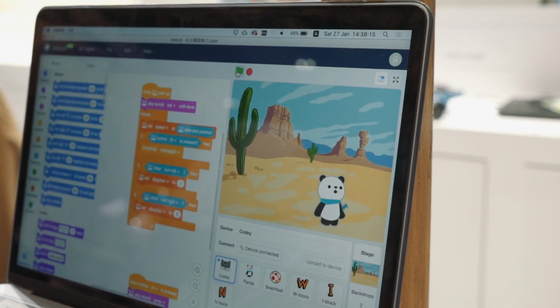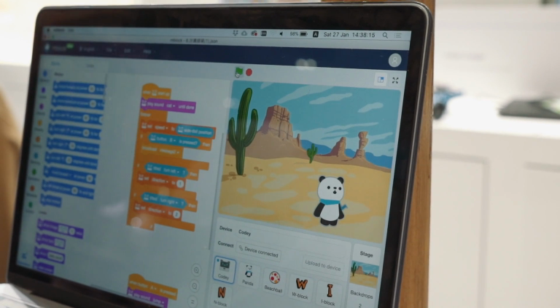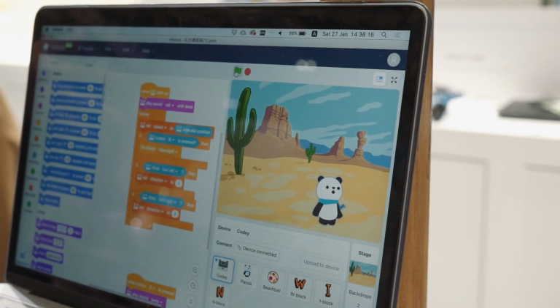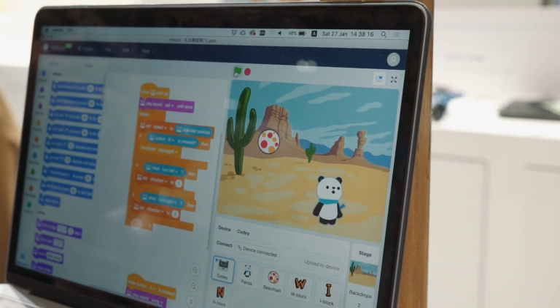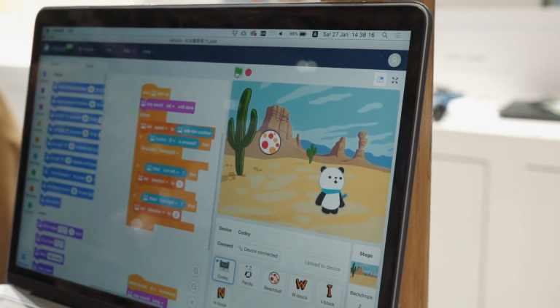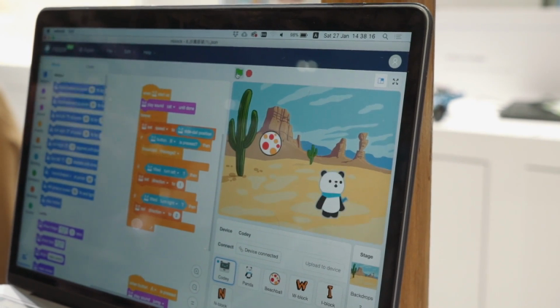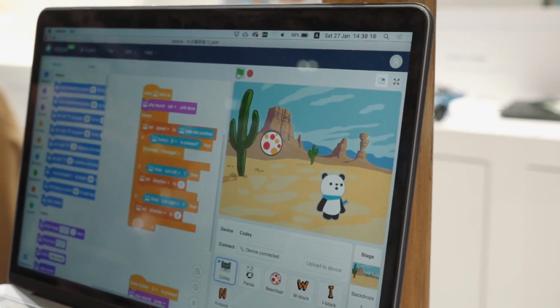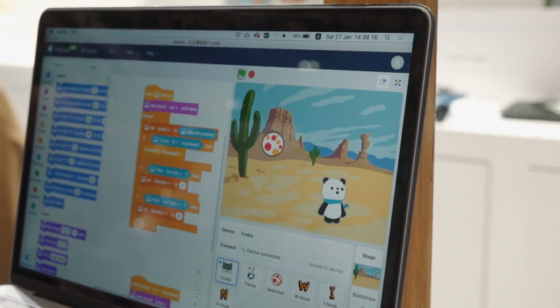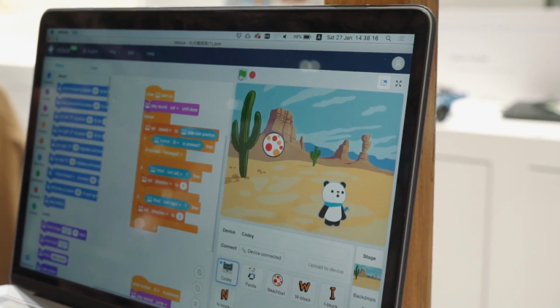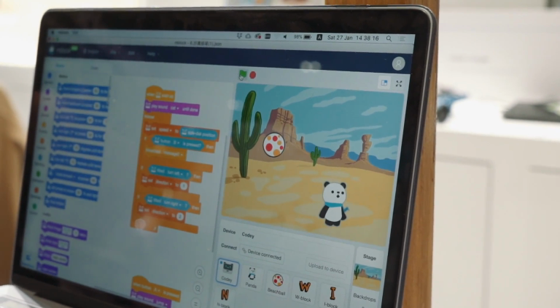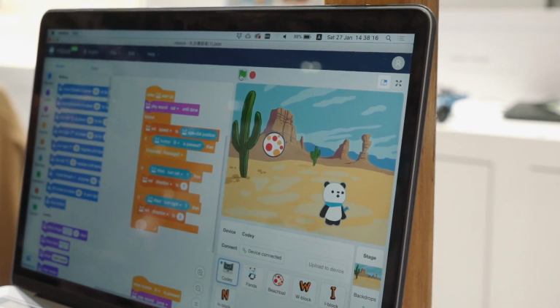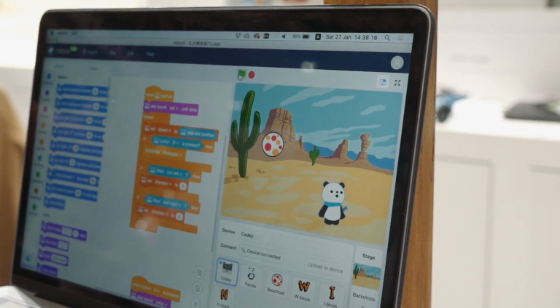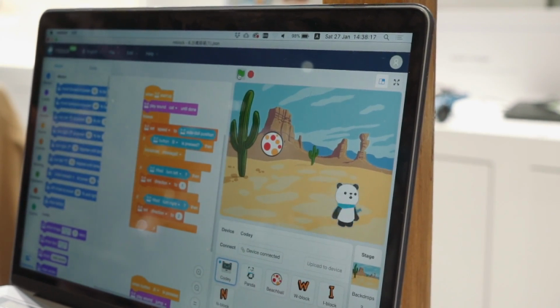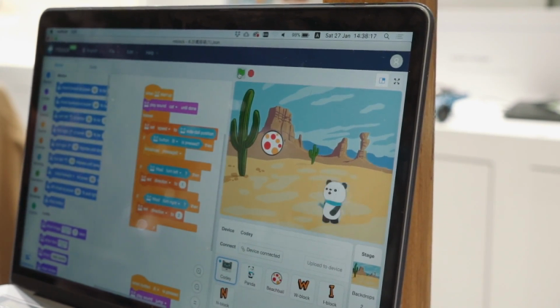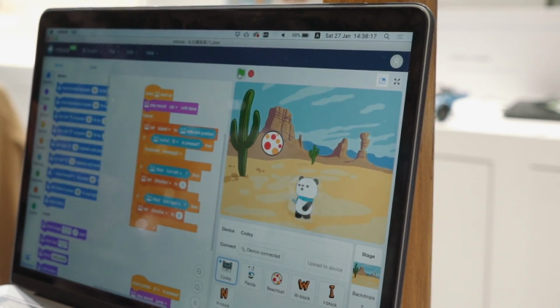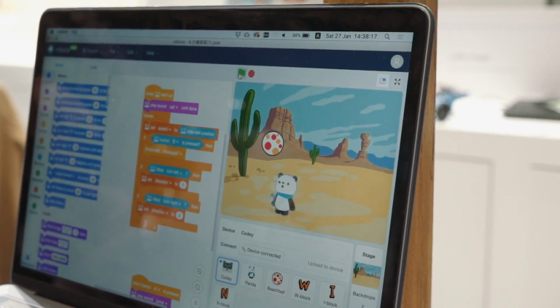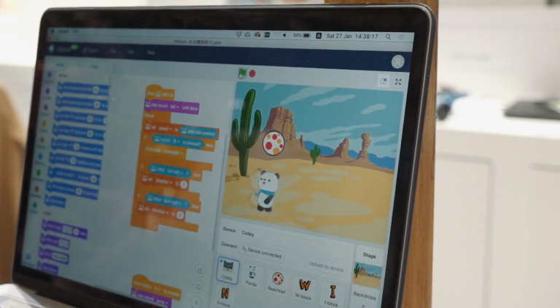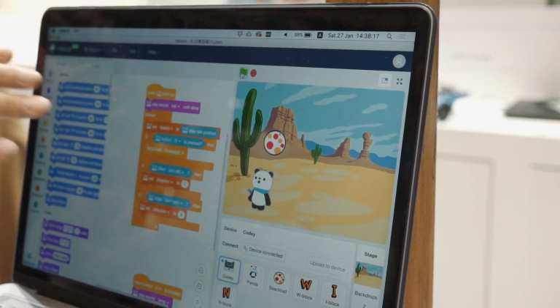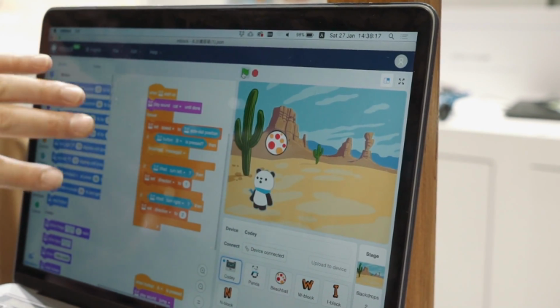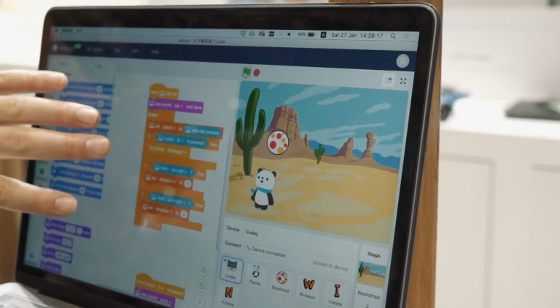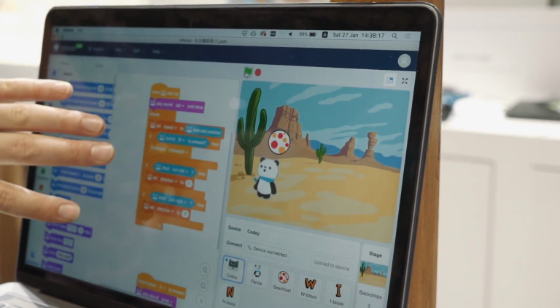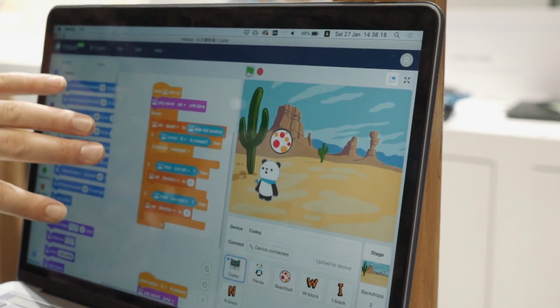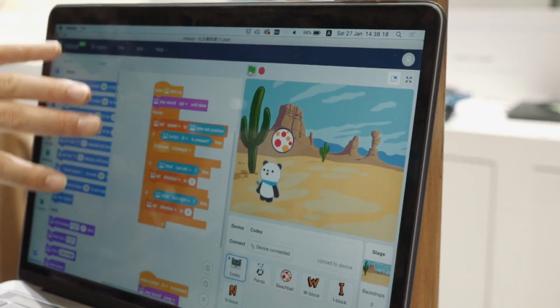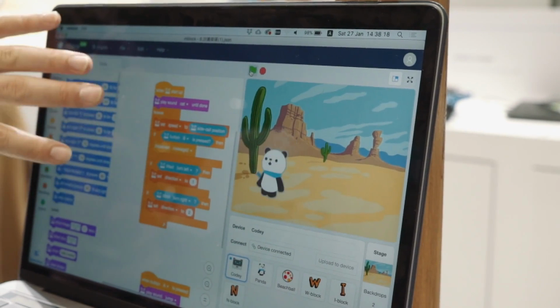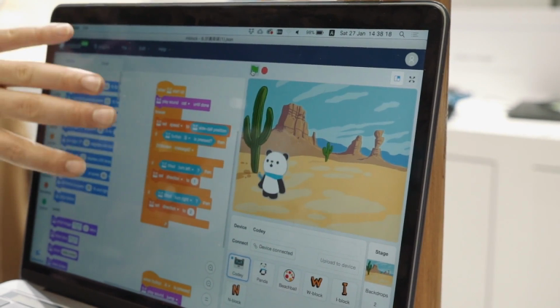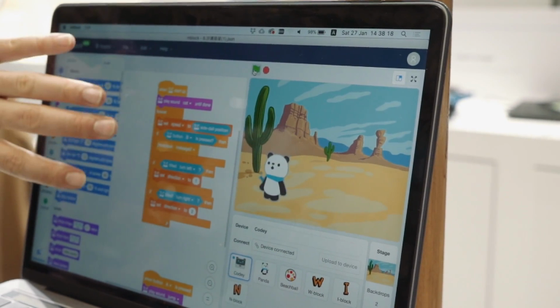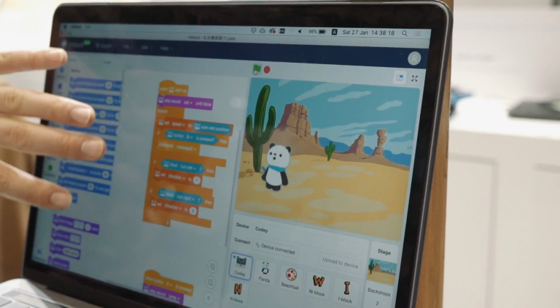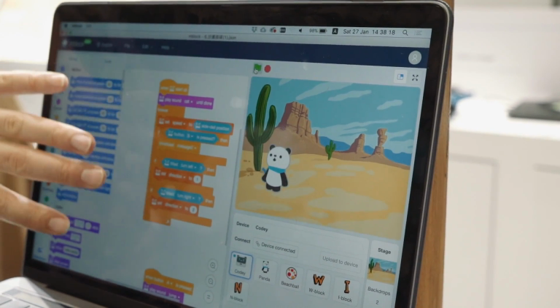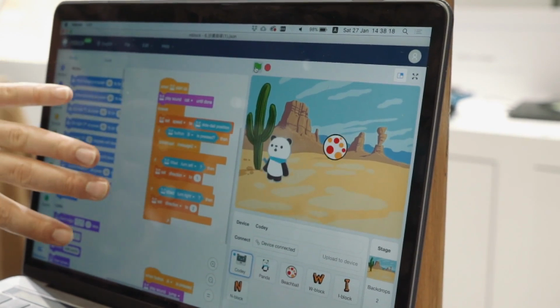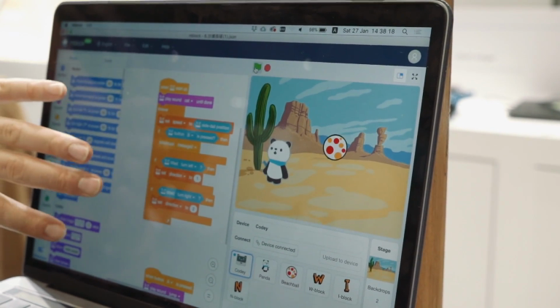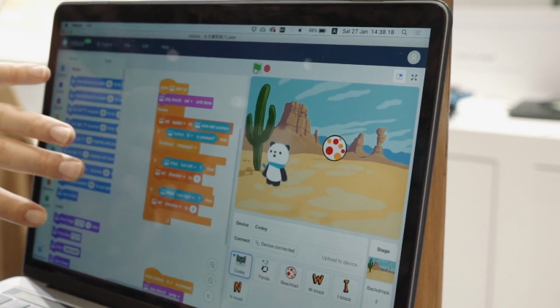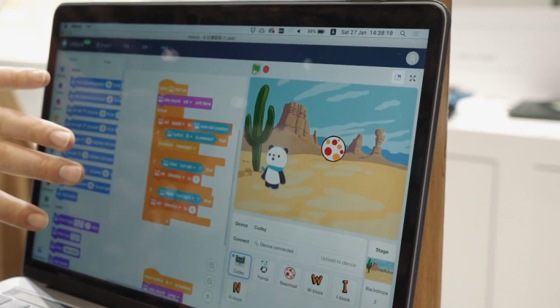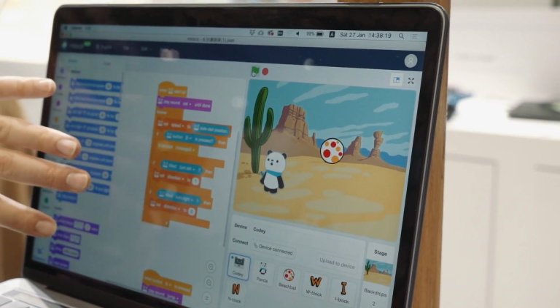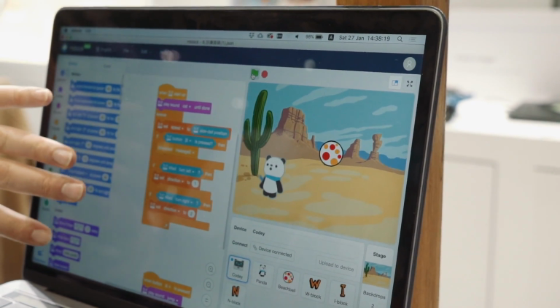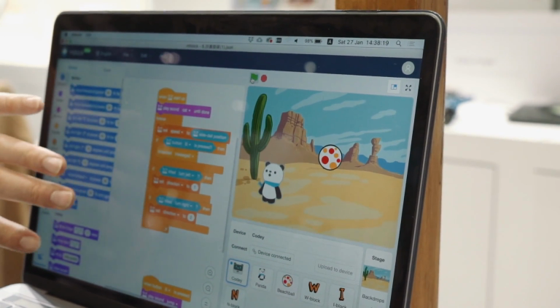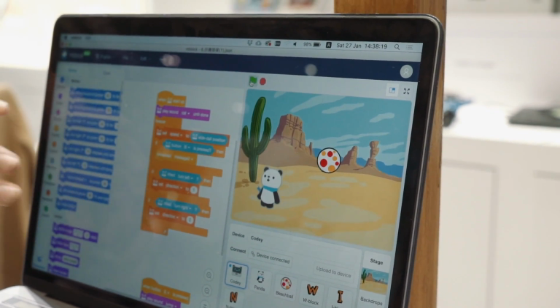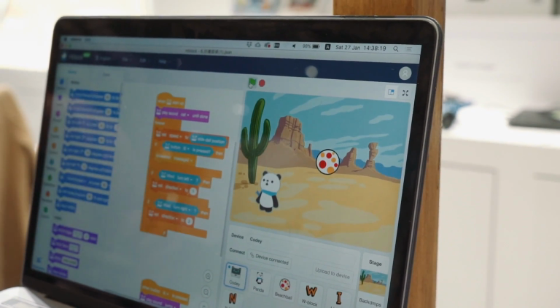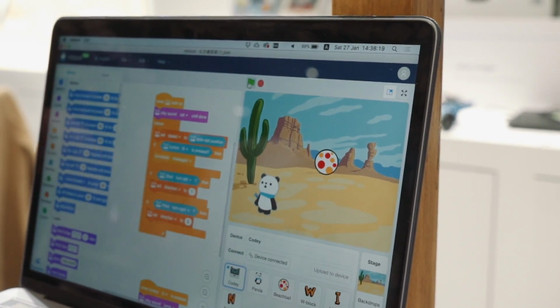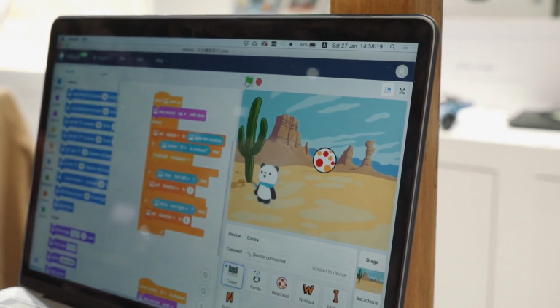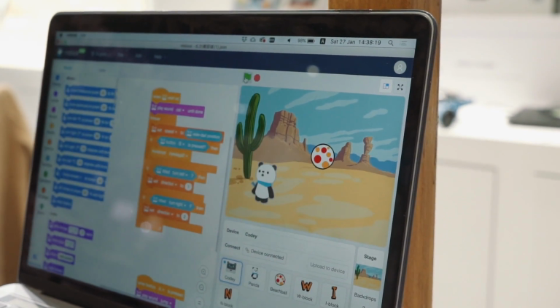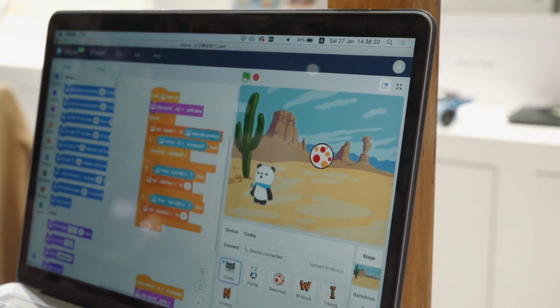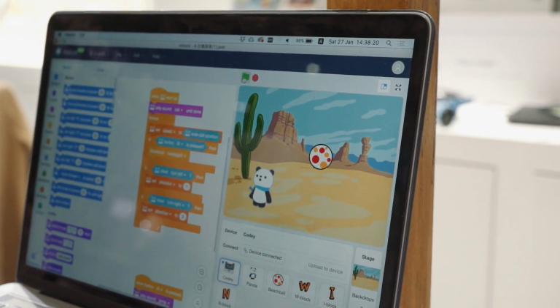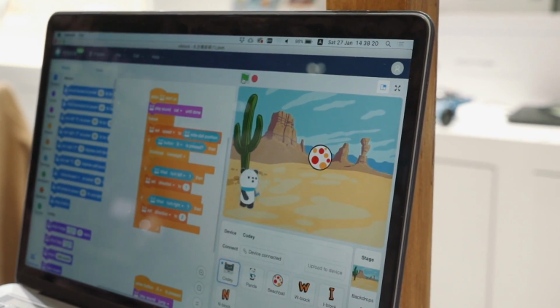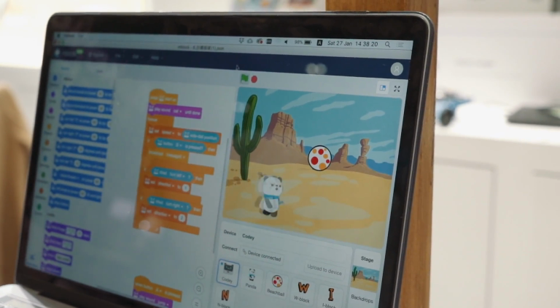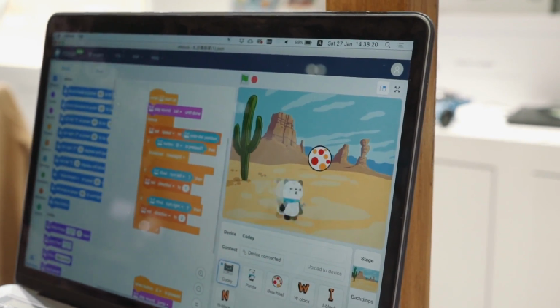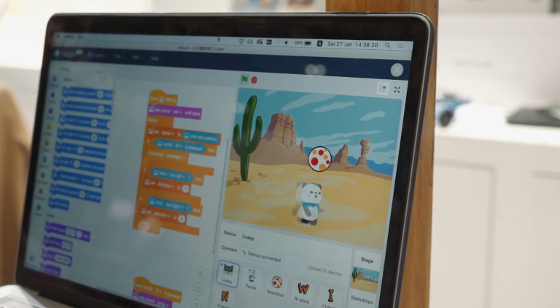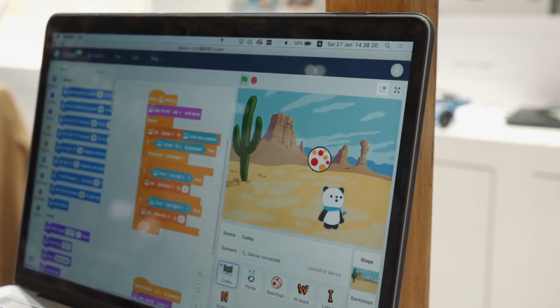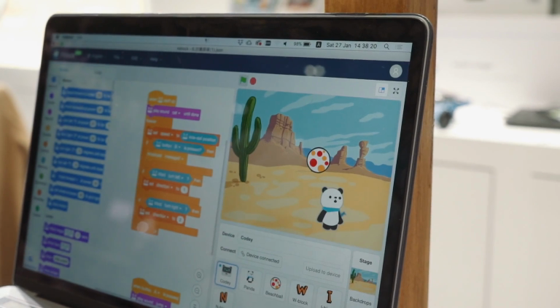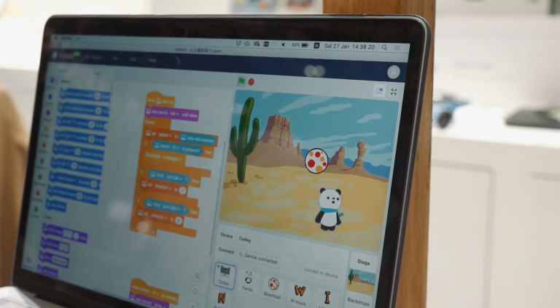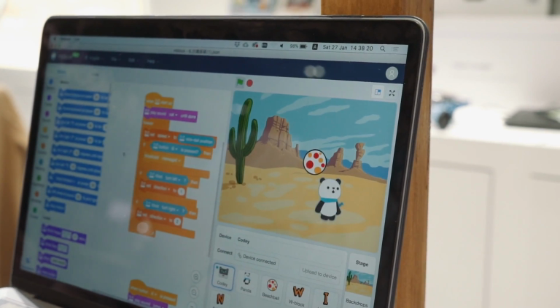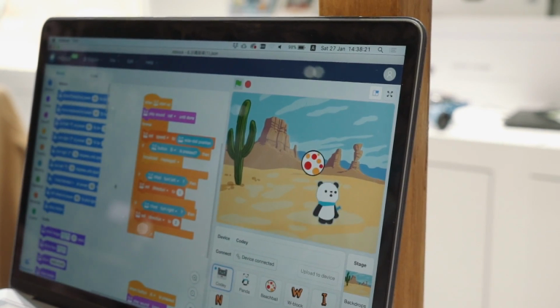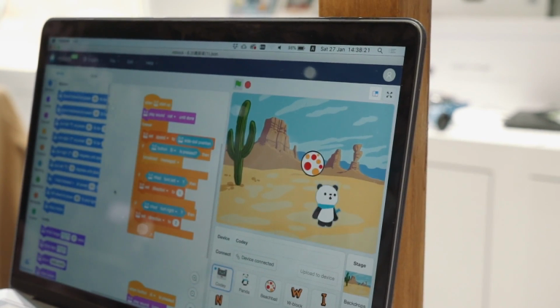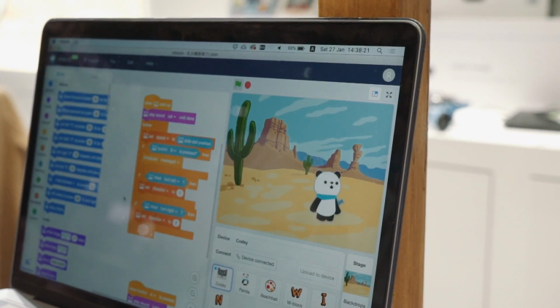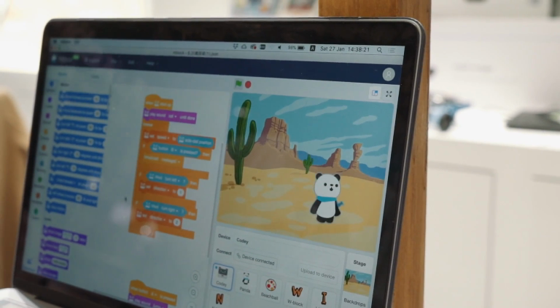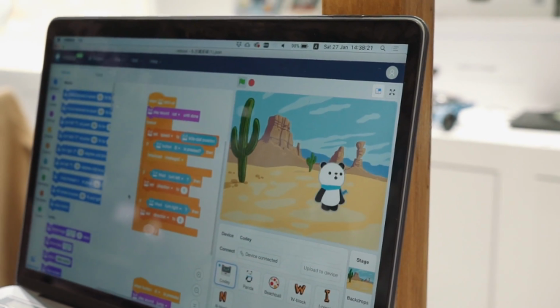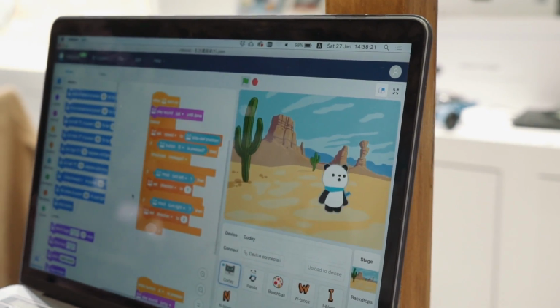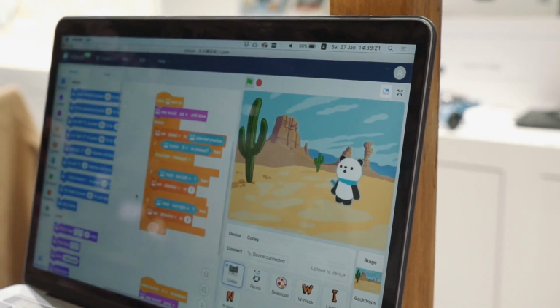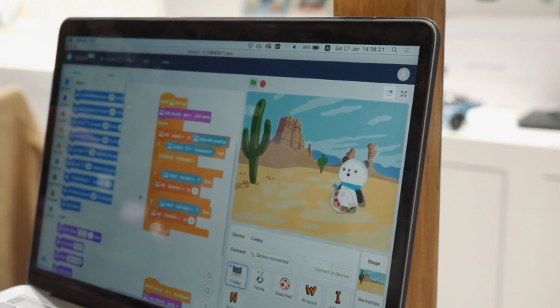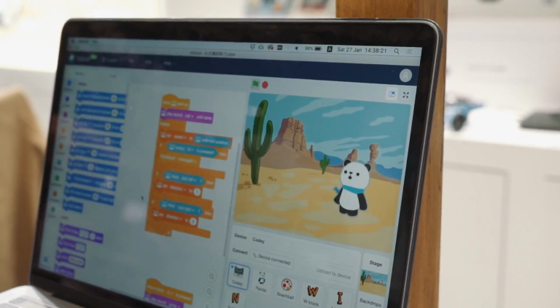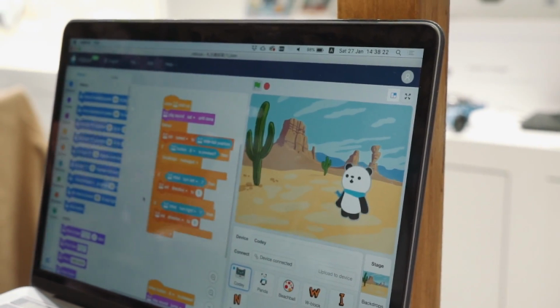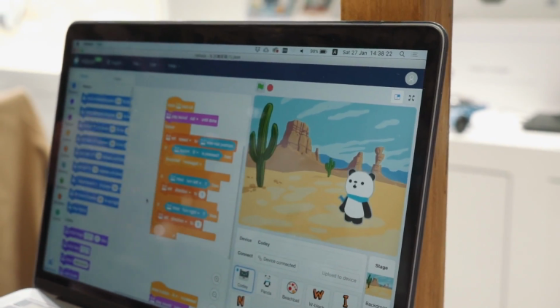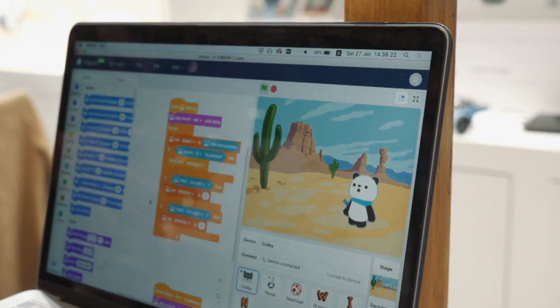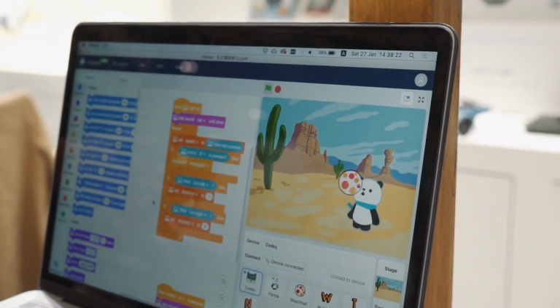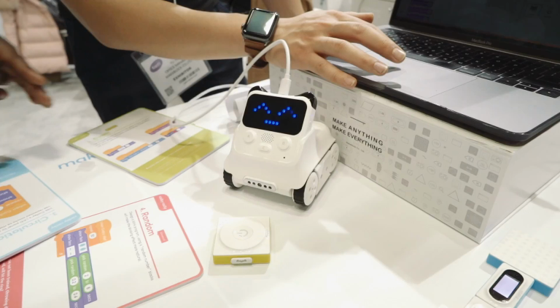And the even cooler thing is that you can program everything yourself using Scratch programming.